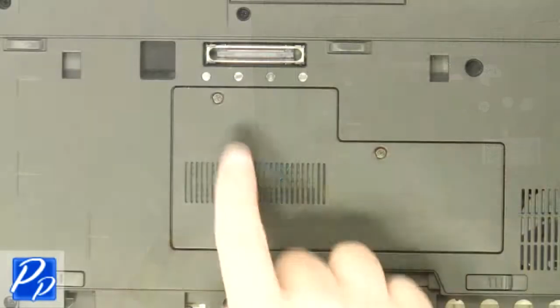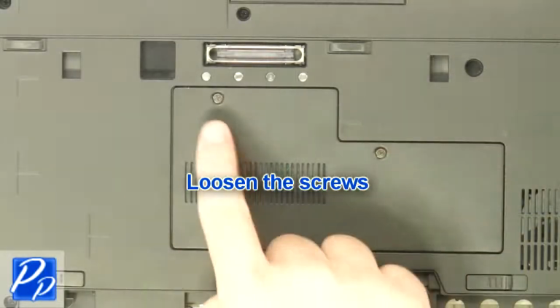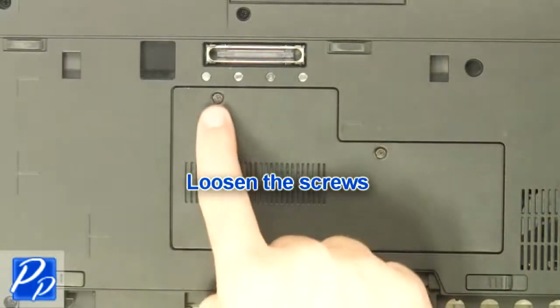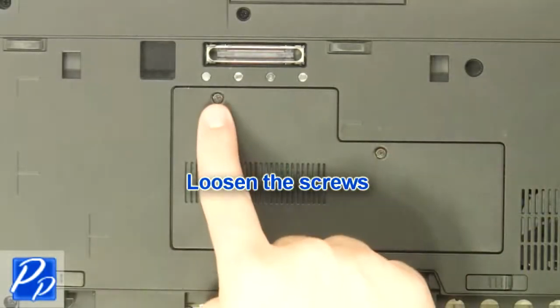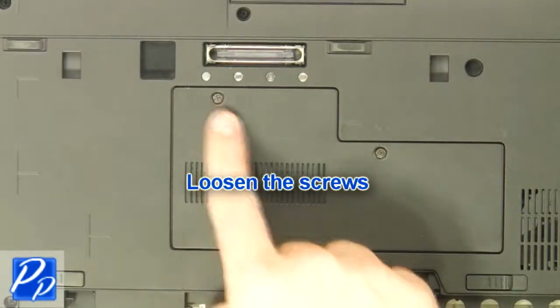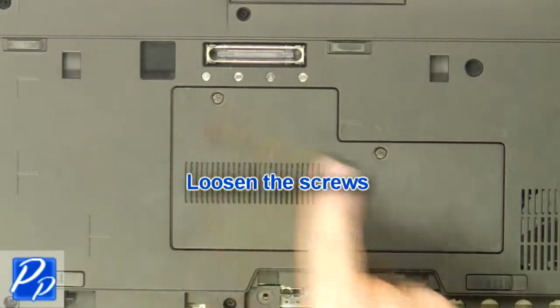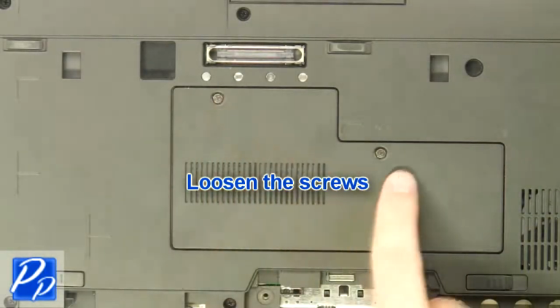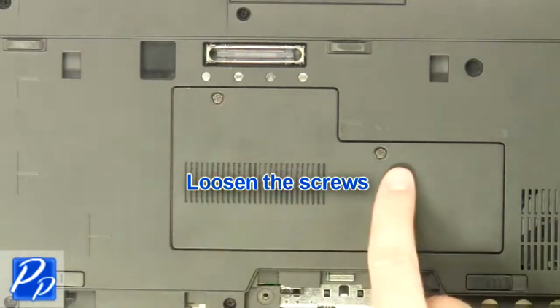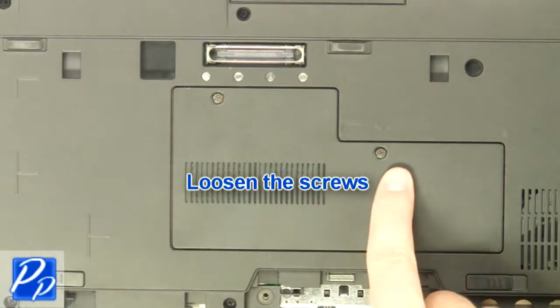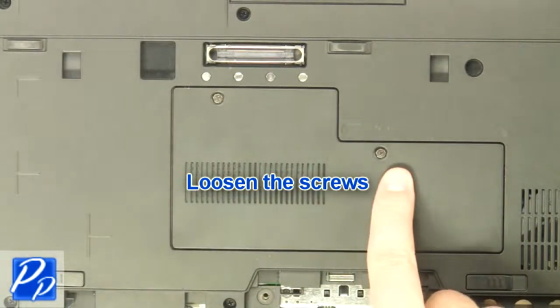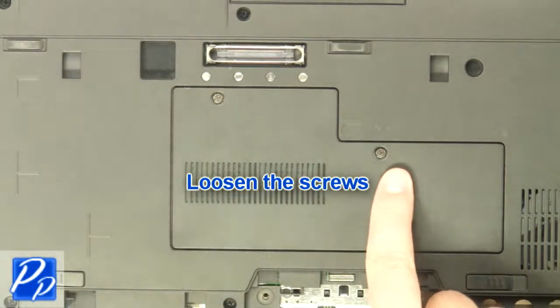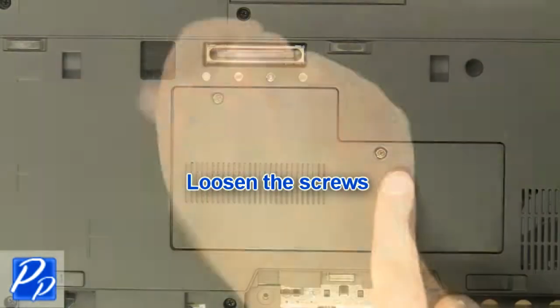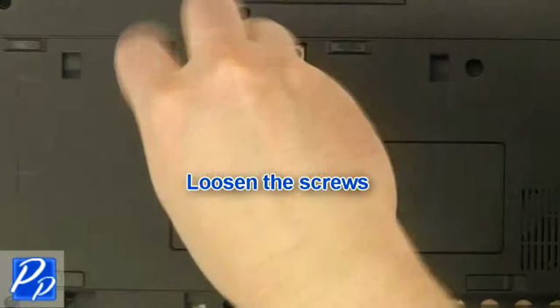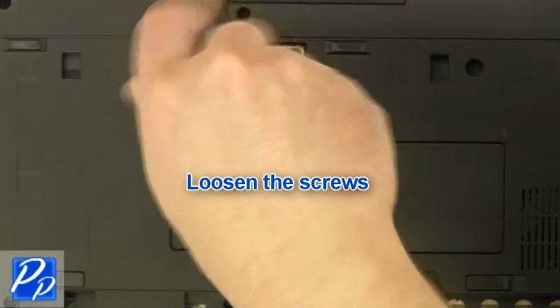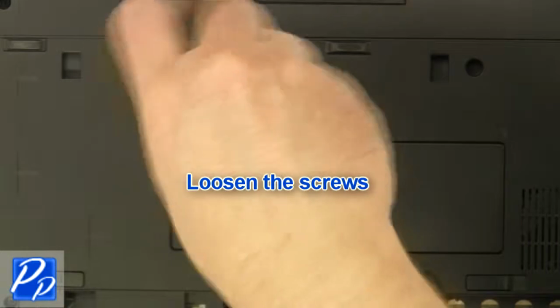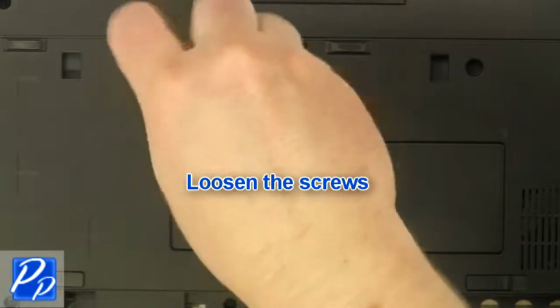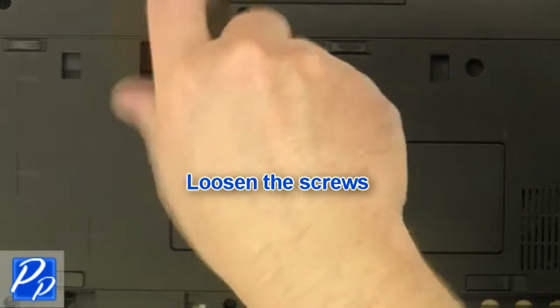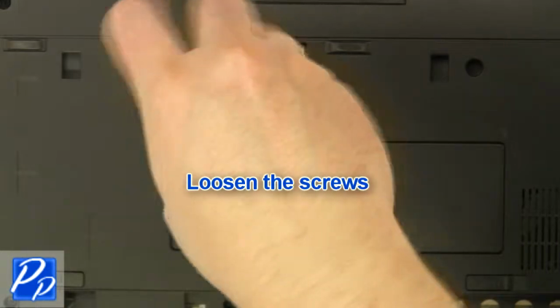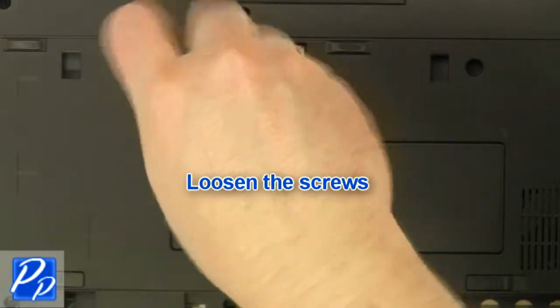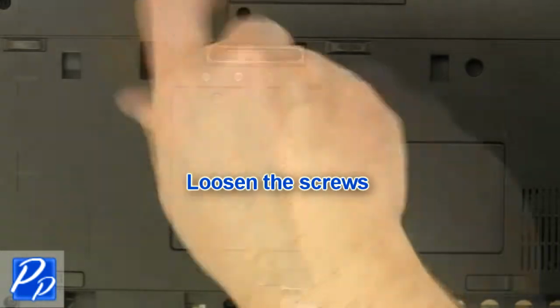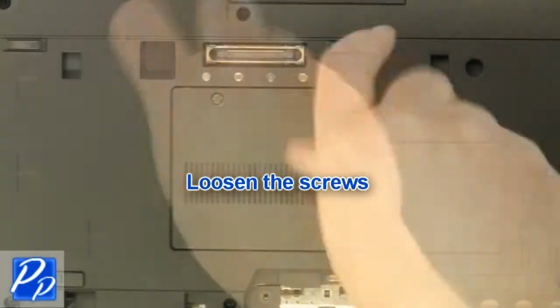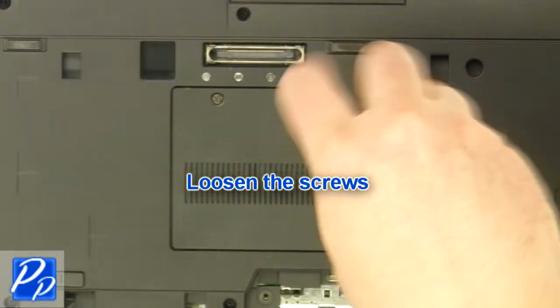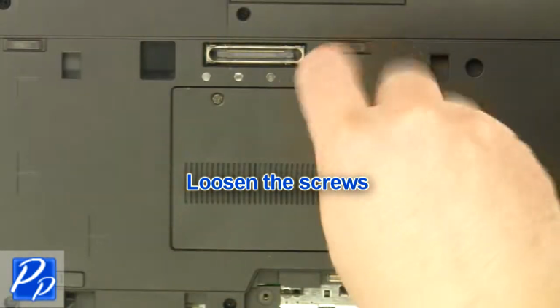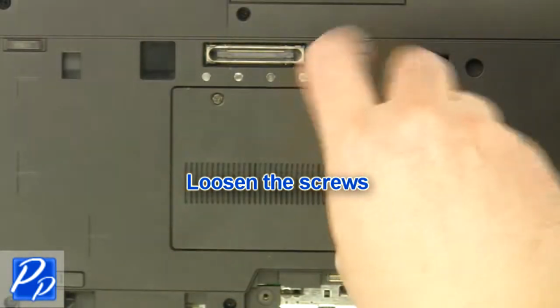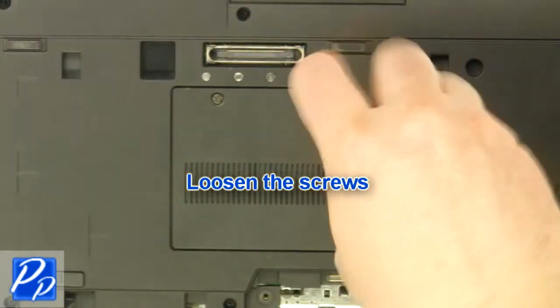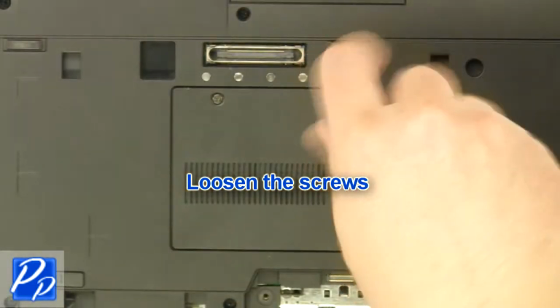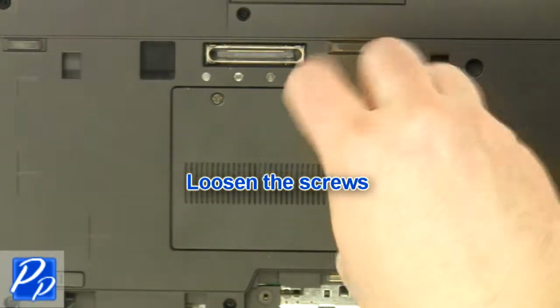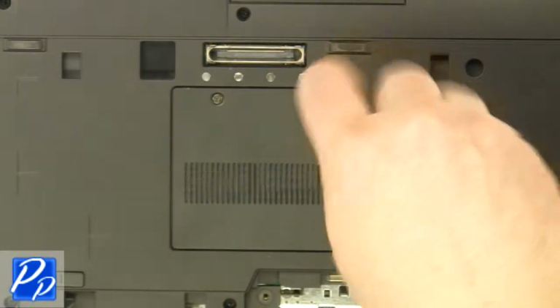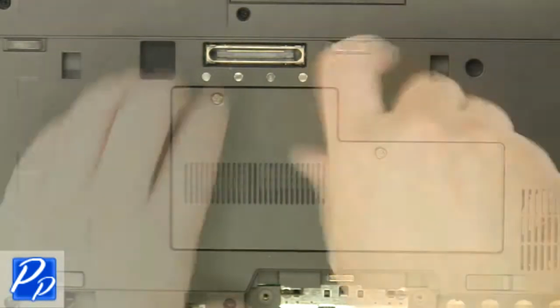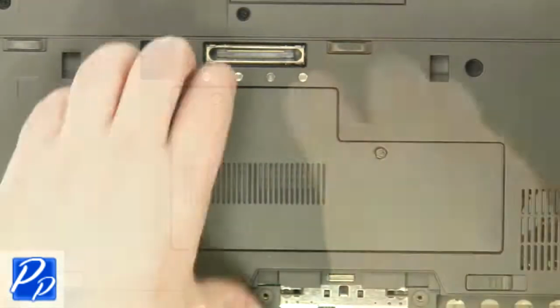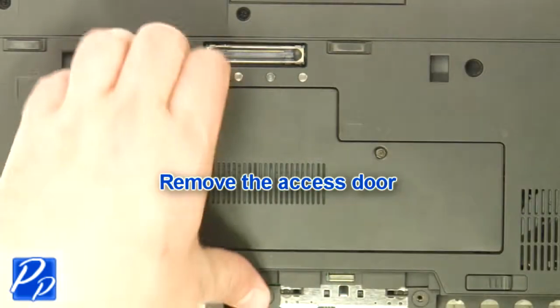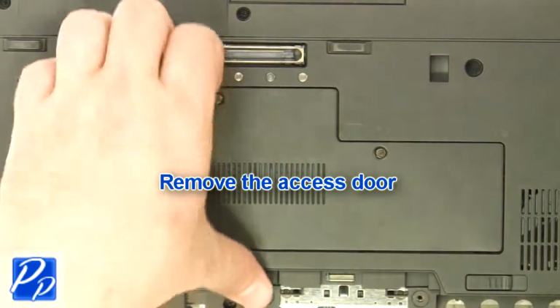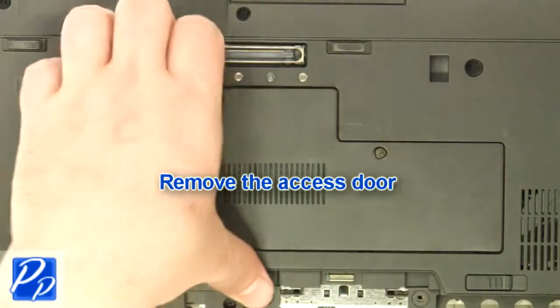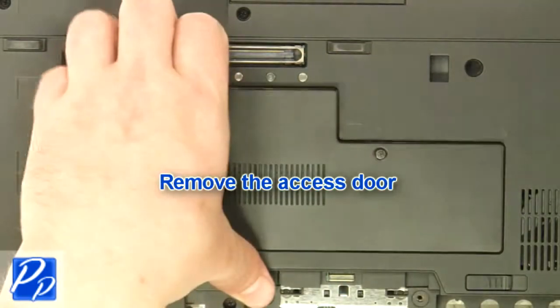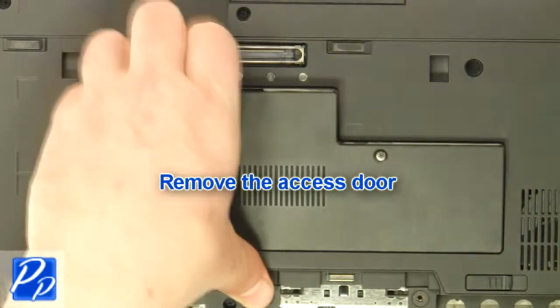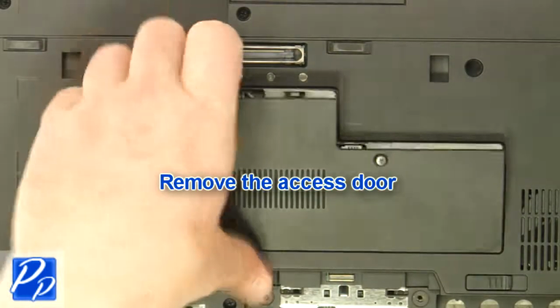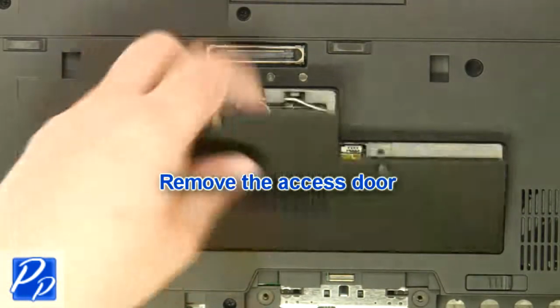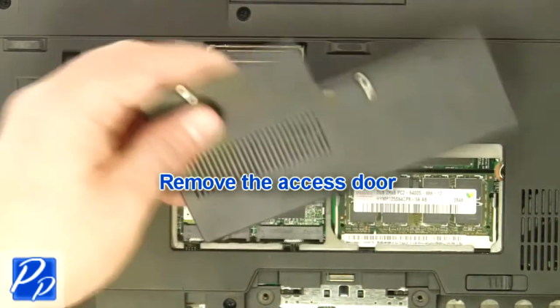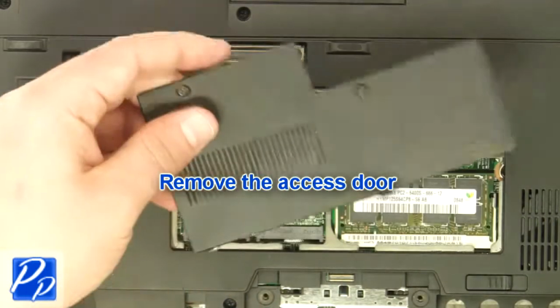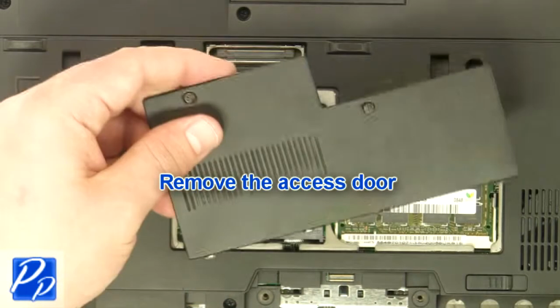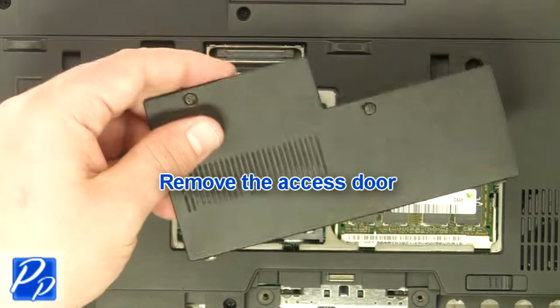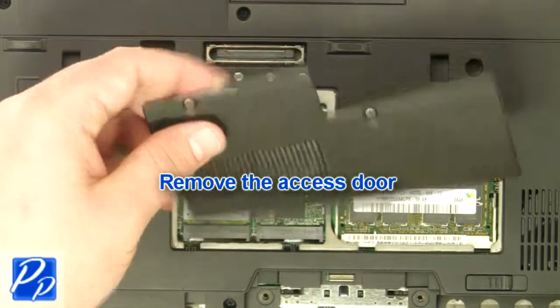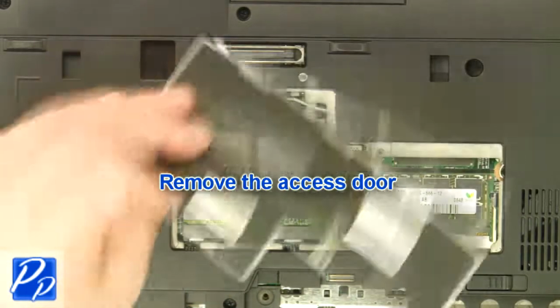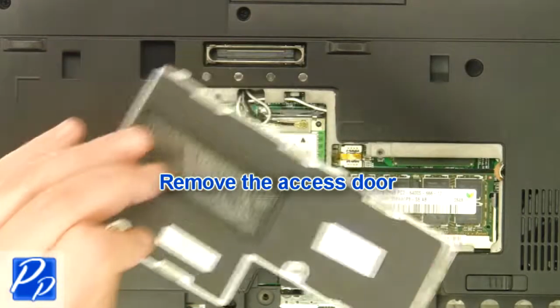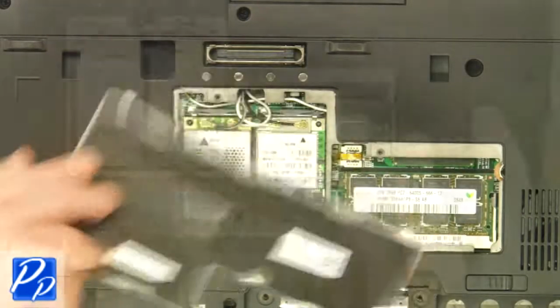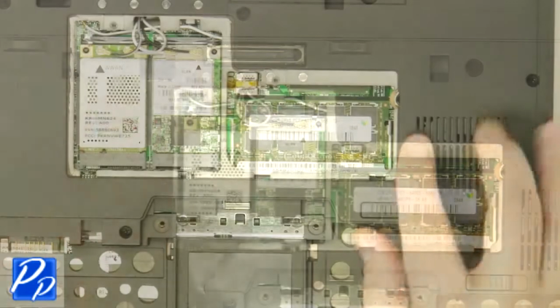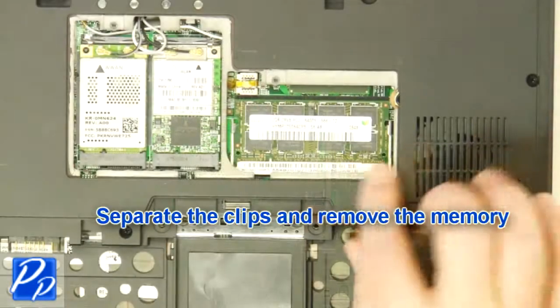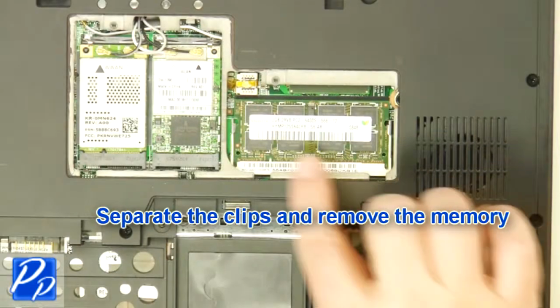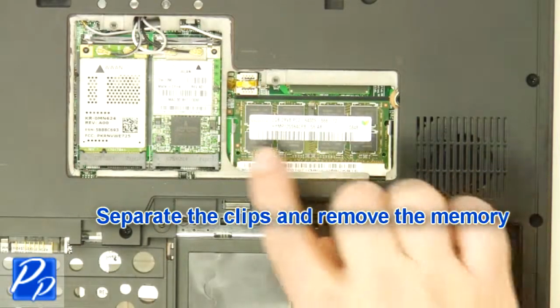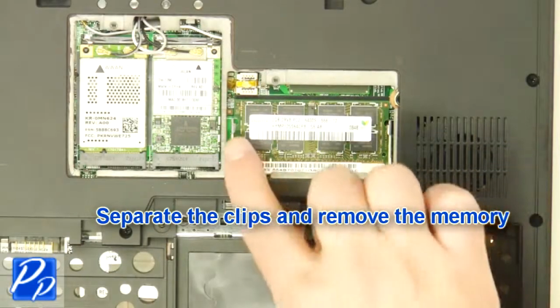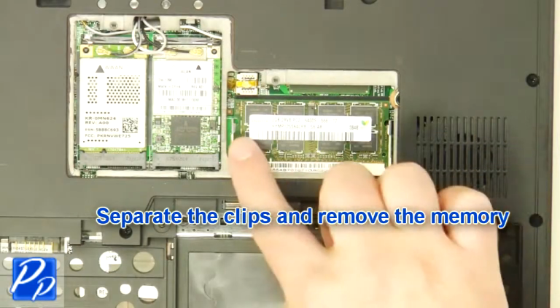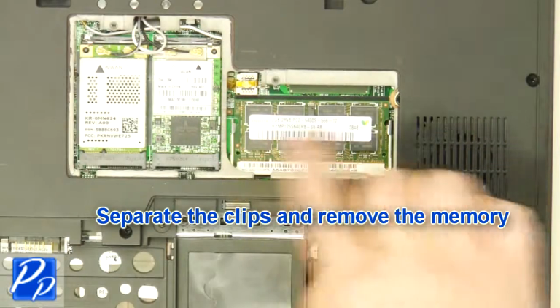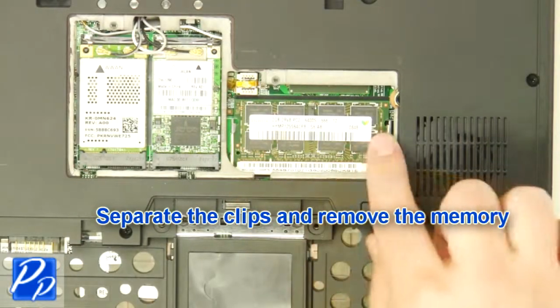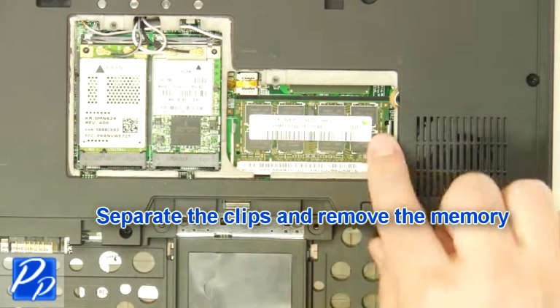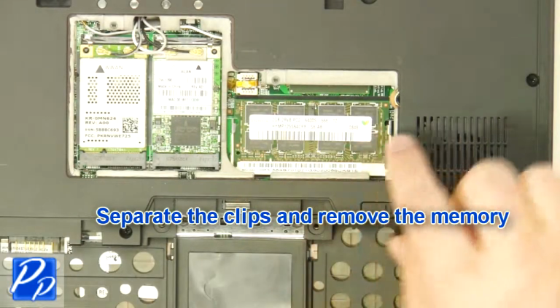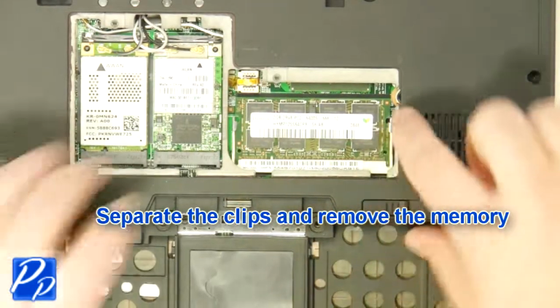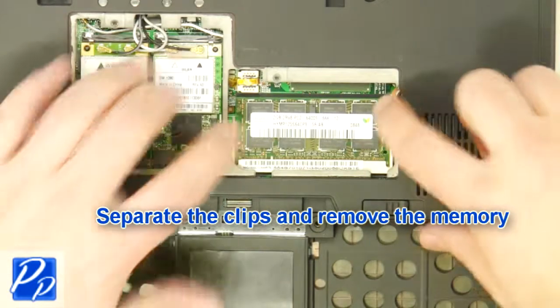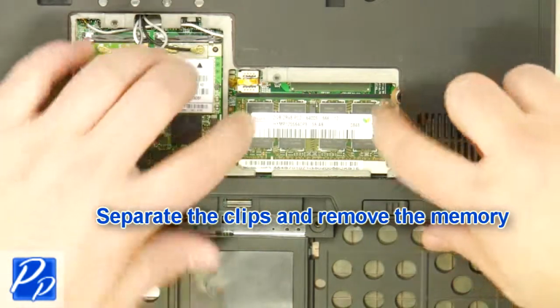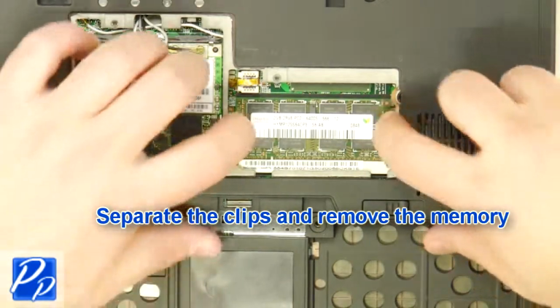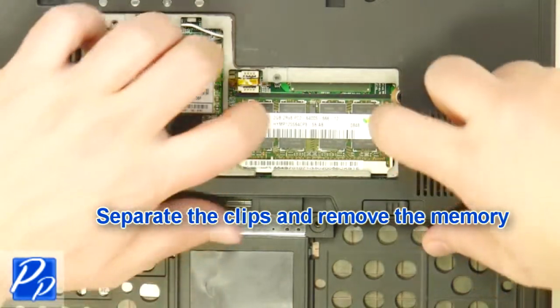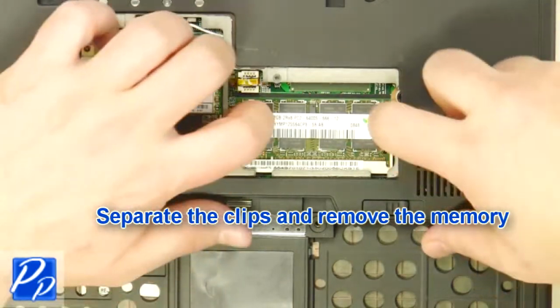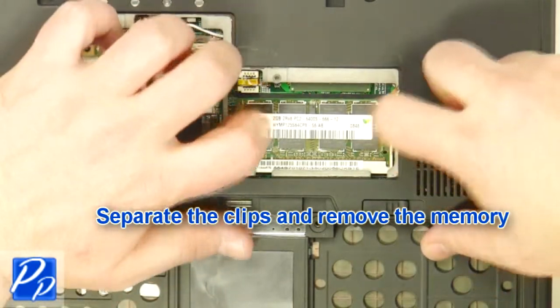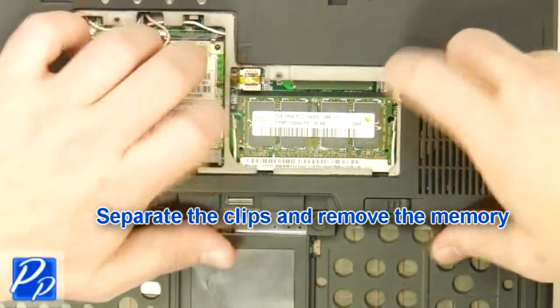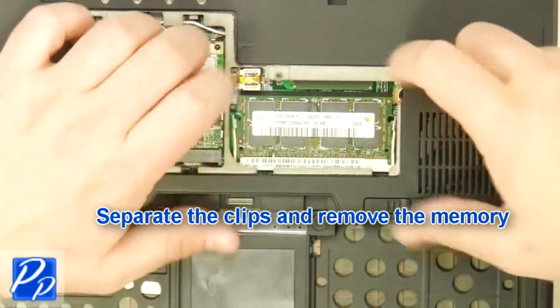Loosen the screws. Remove the access door. Separate the clips and remove the memory.